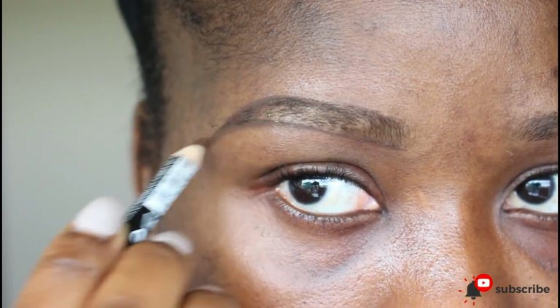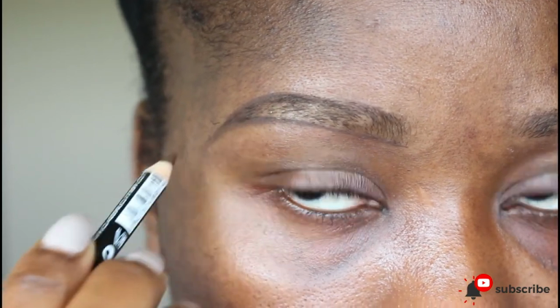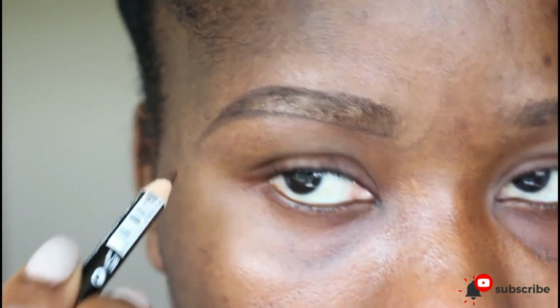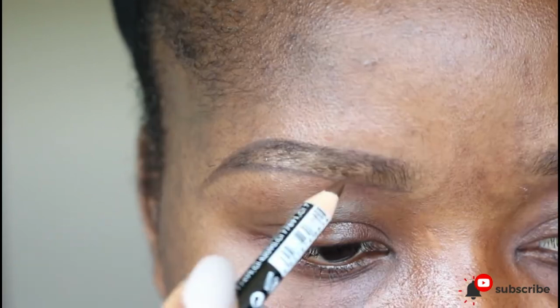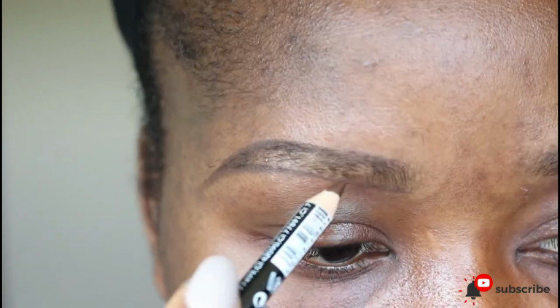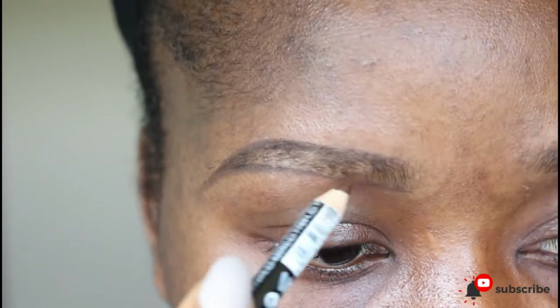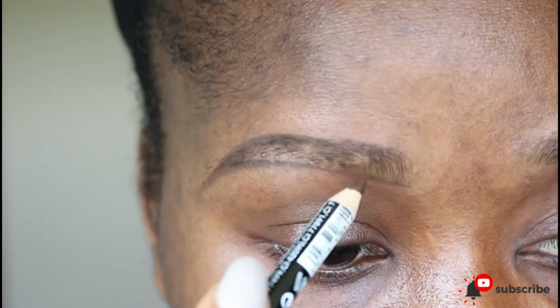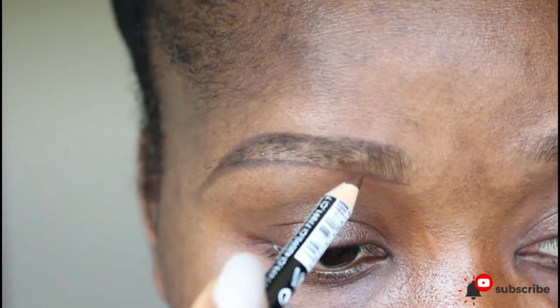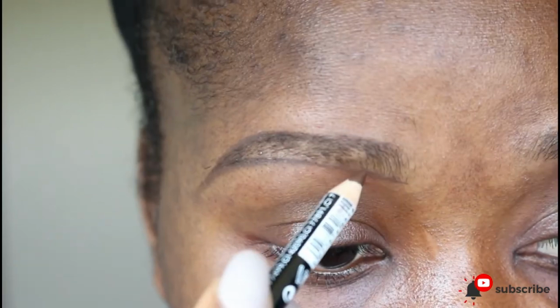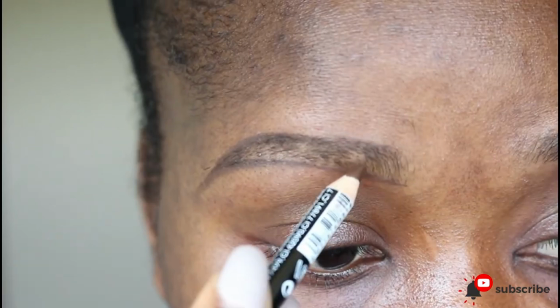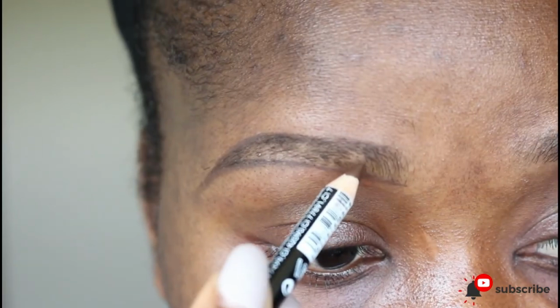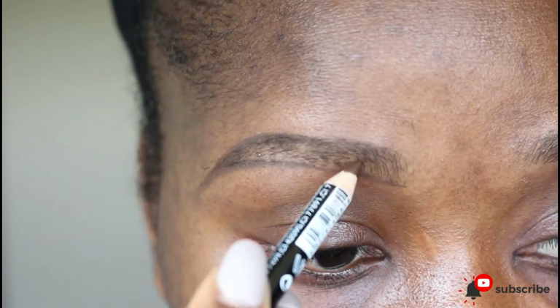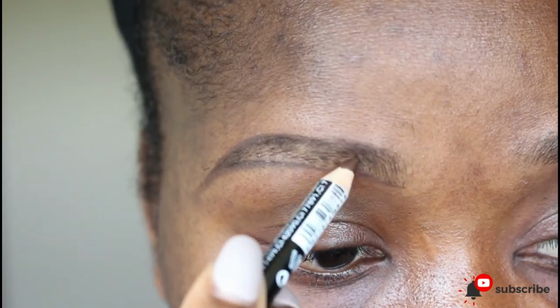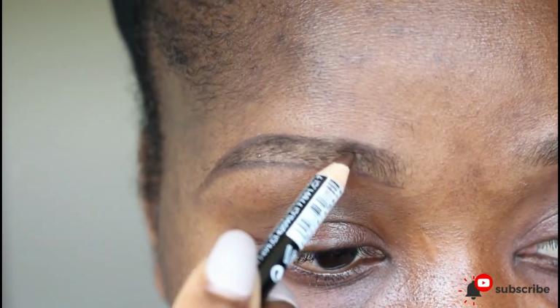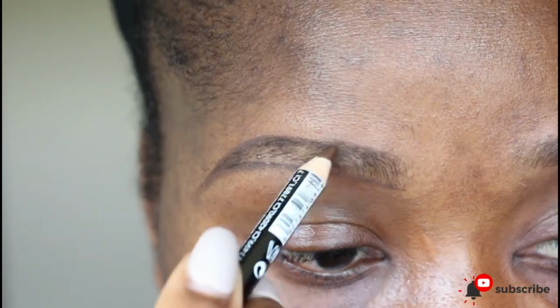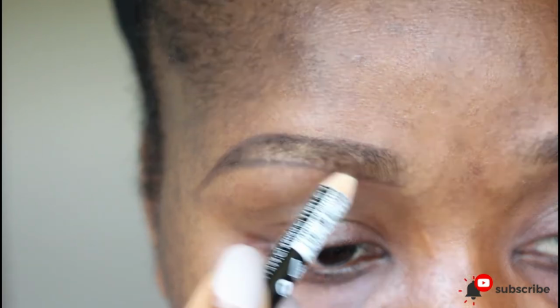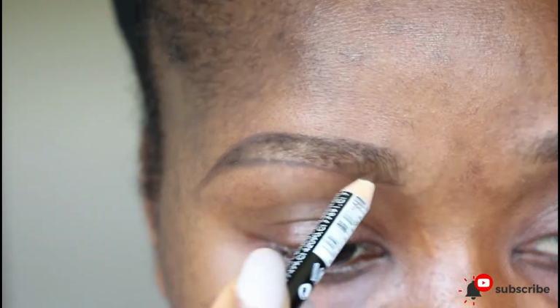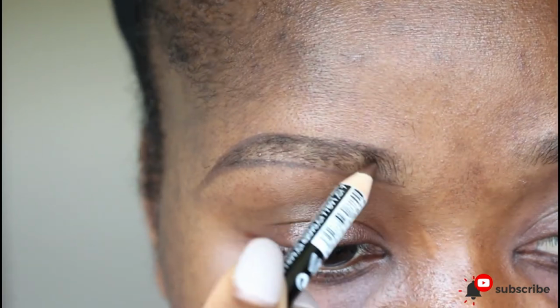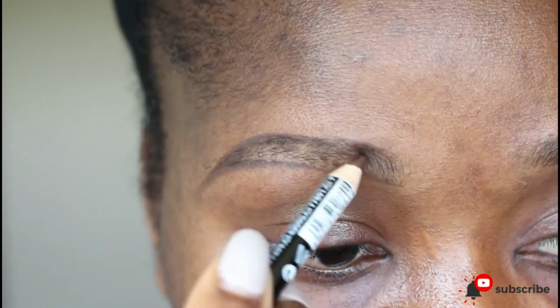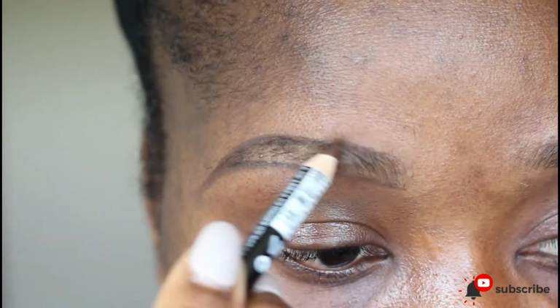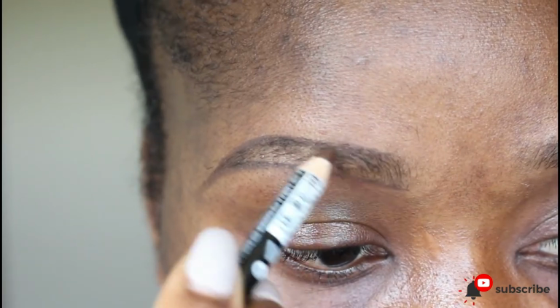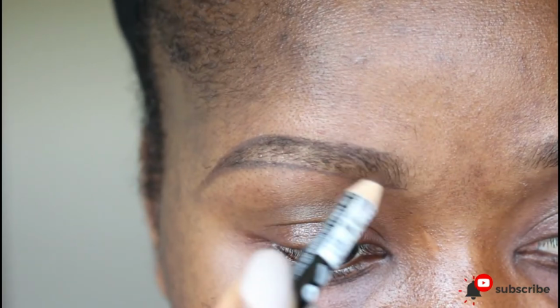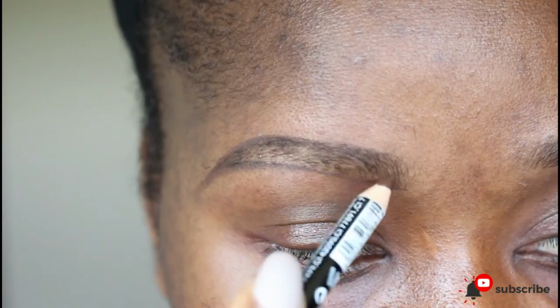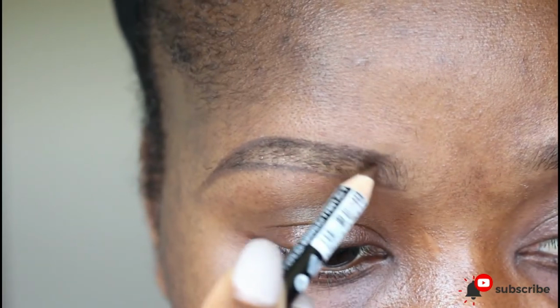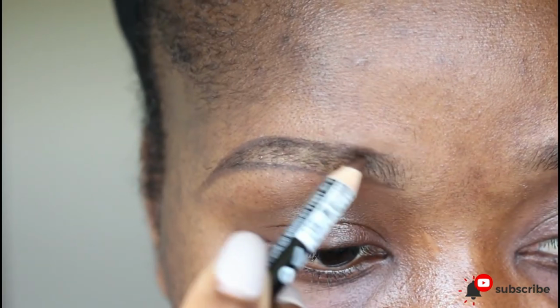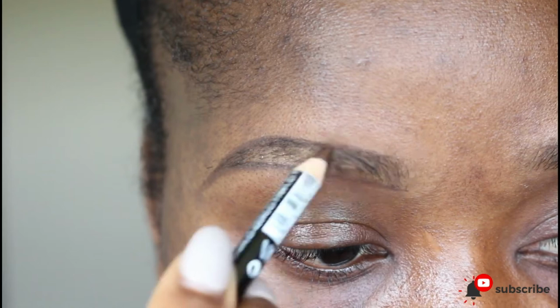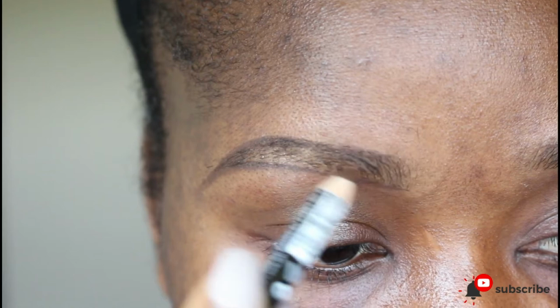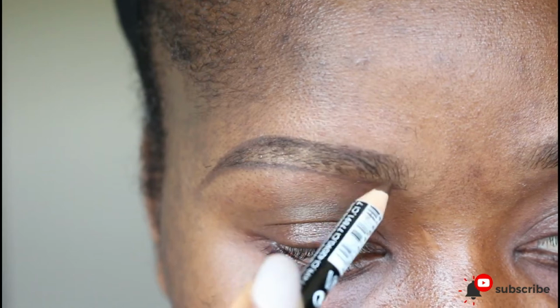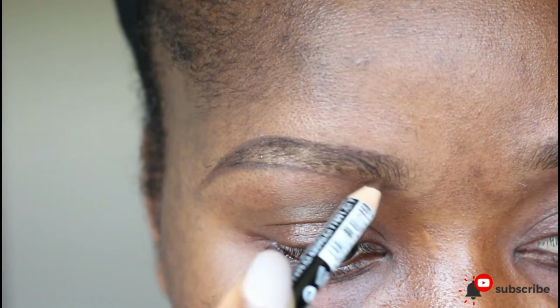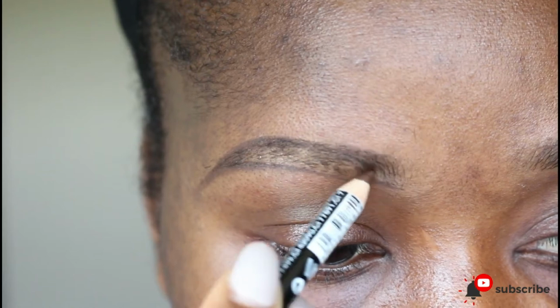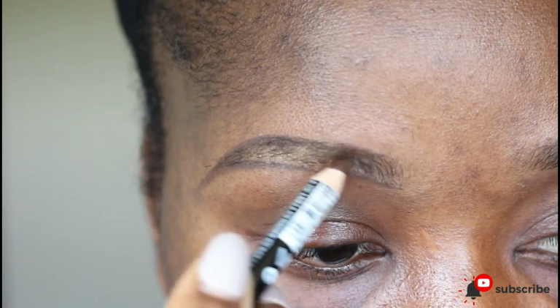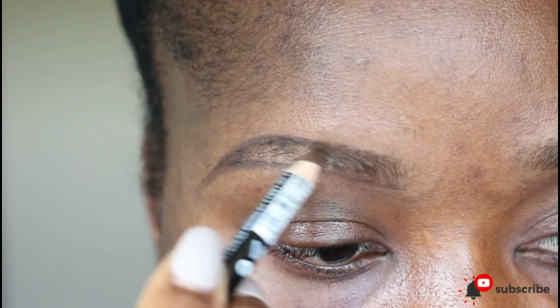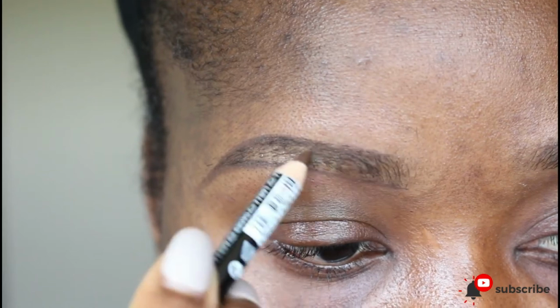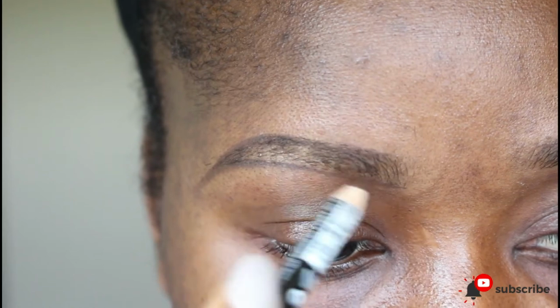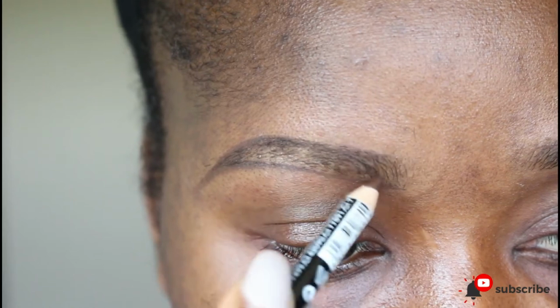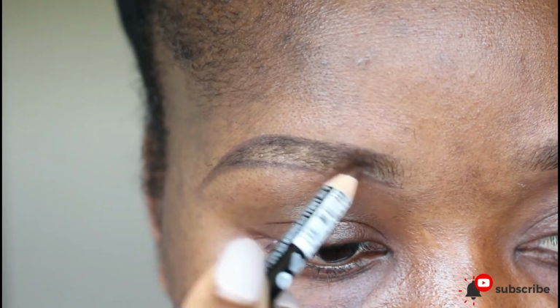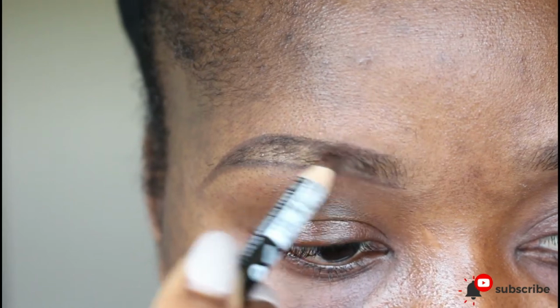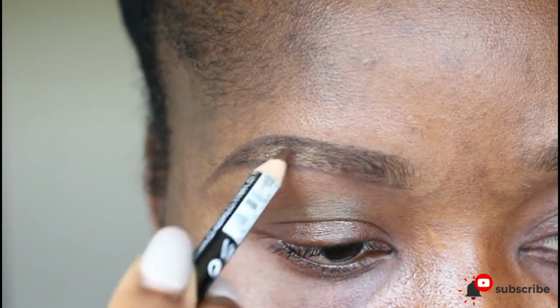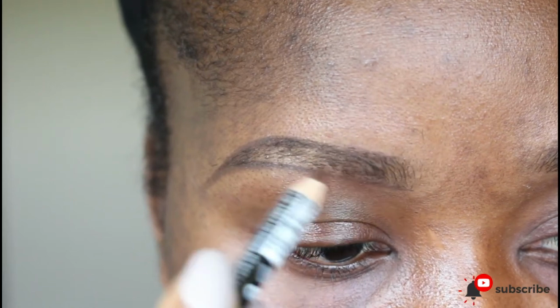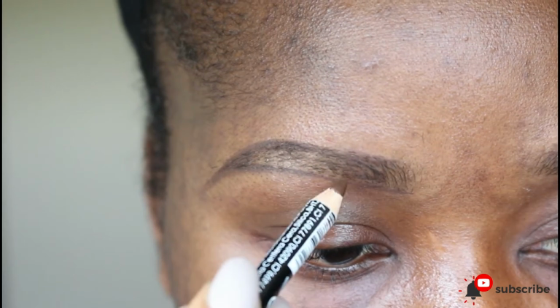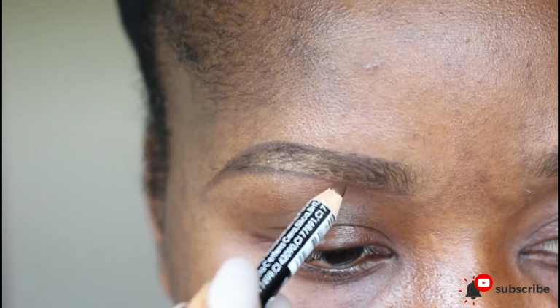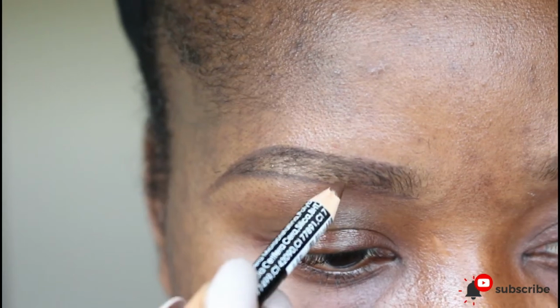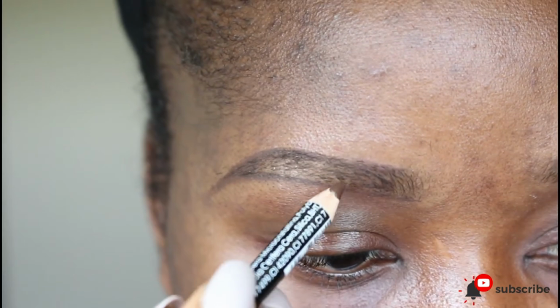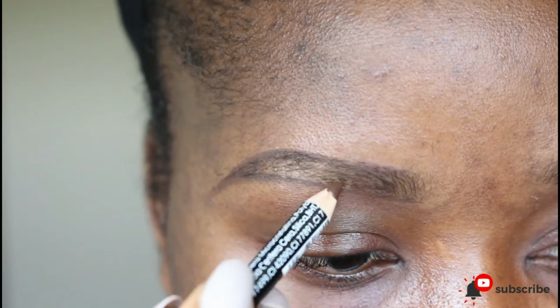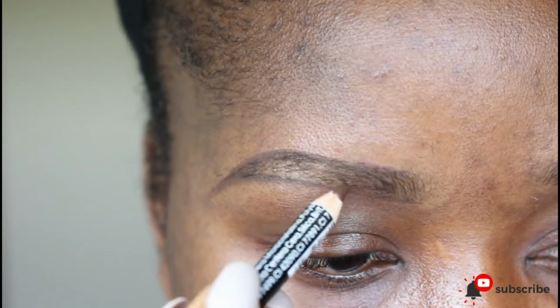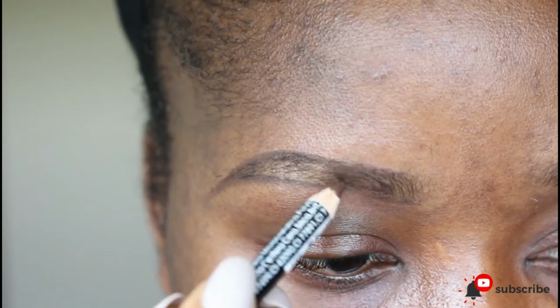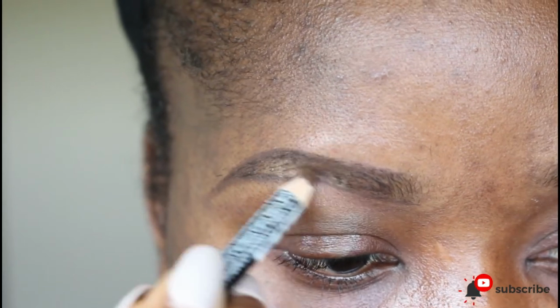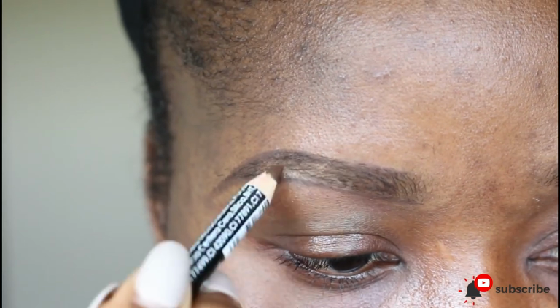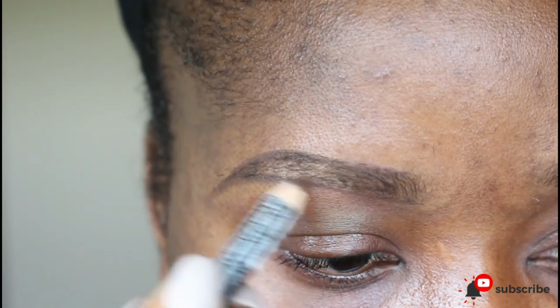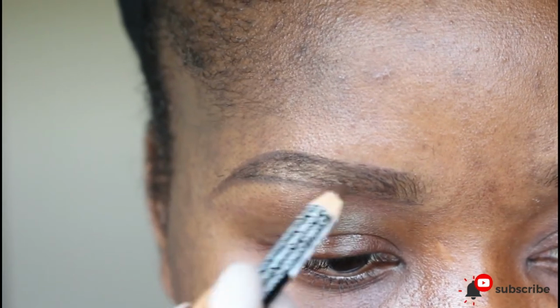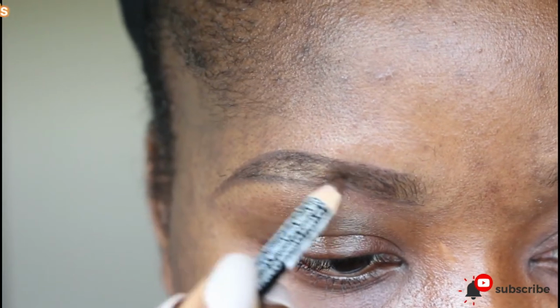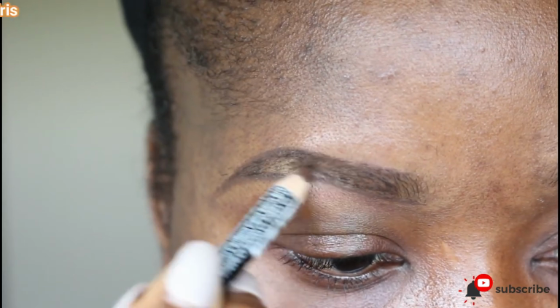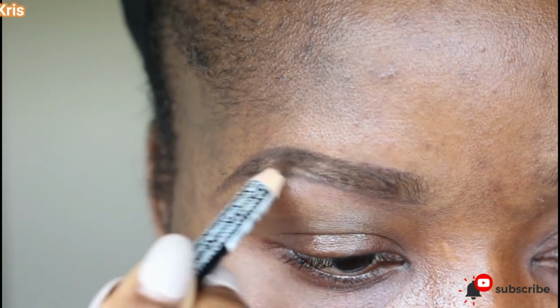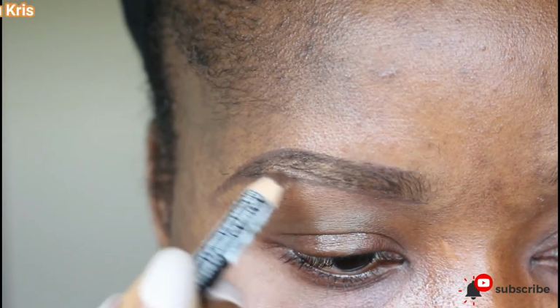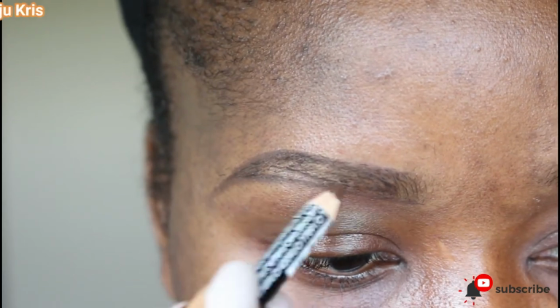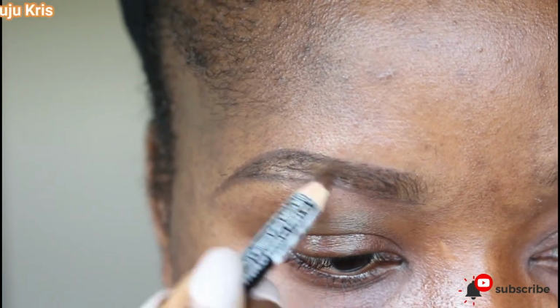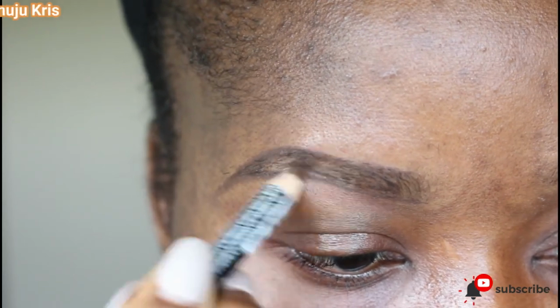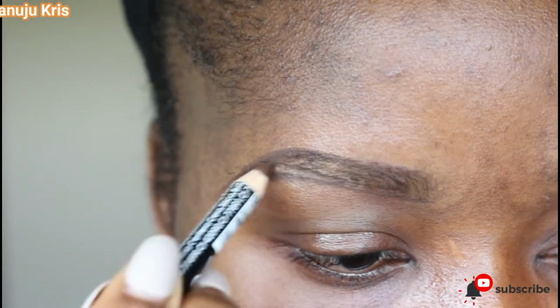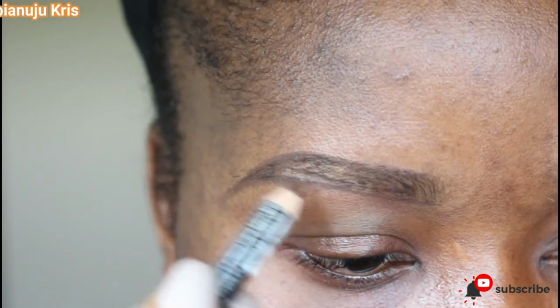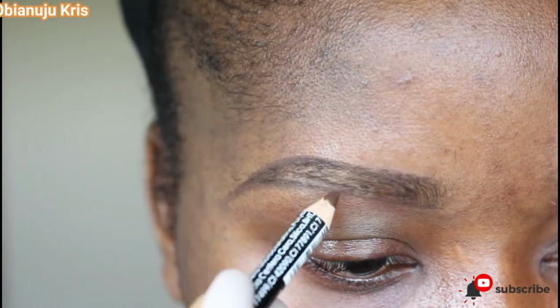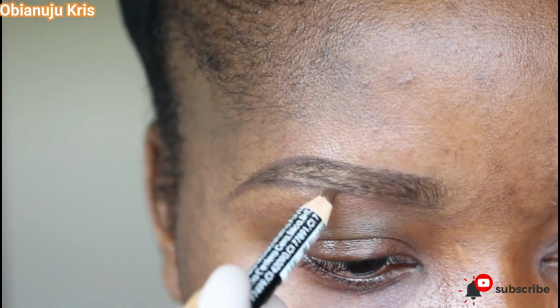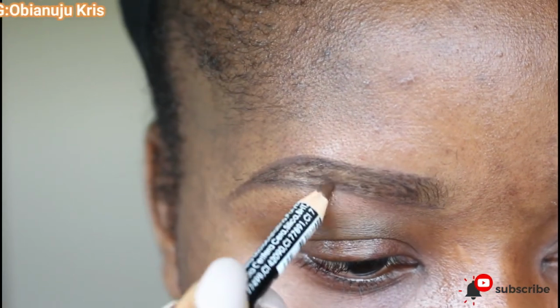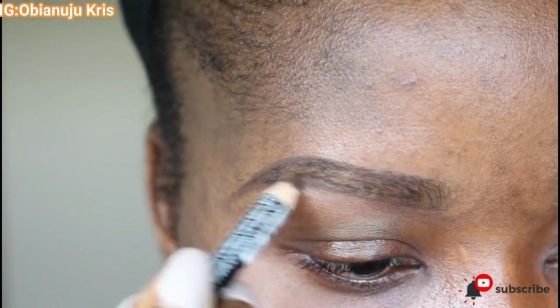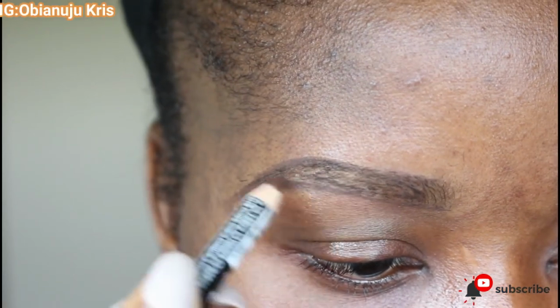You gradually begin to fill in the brow.